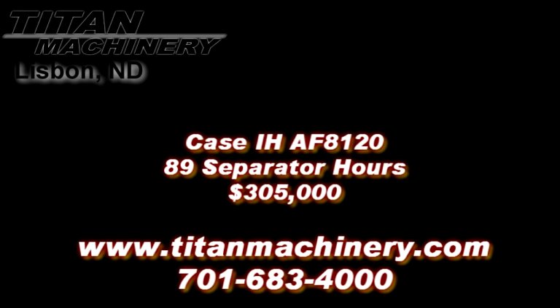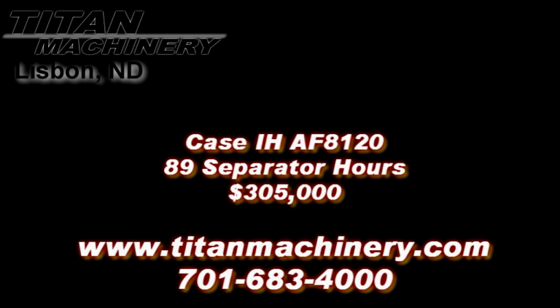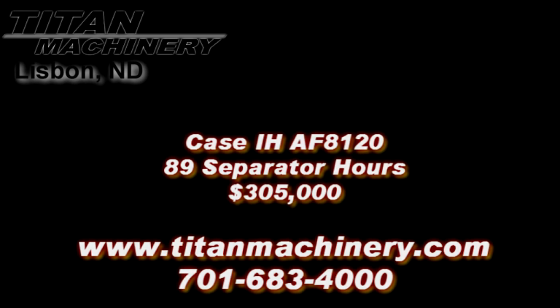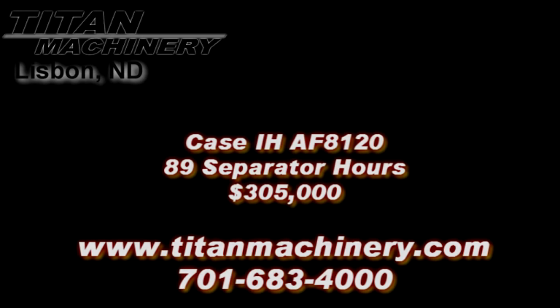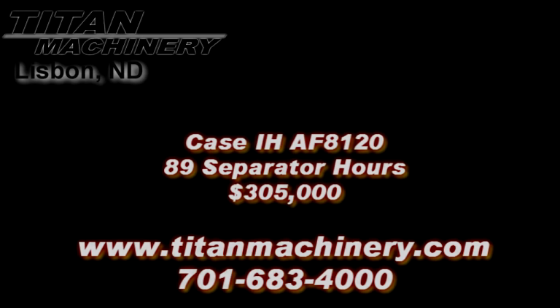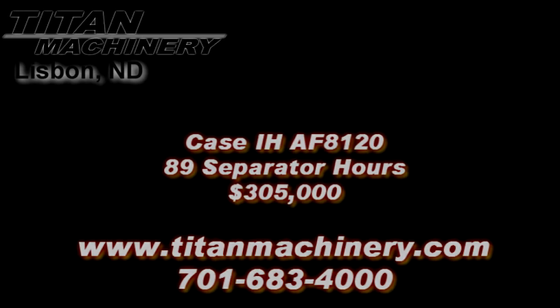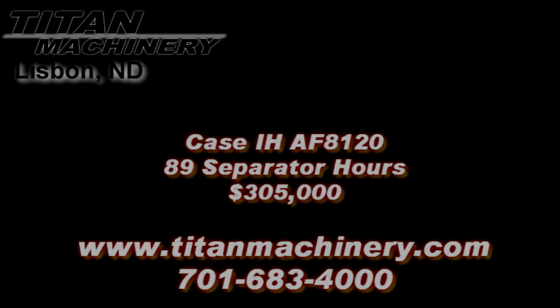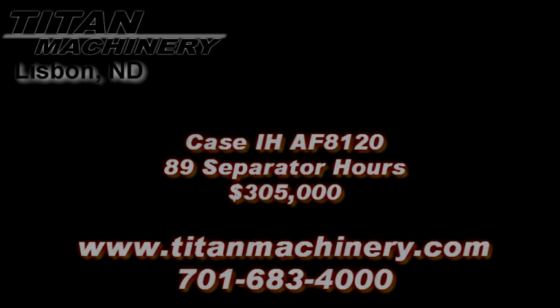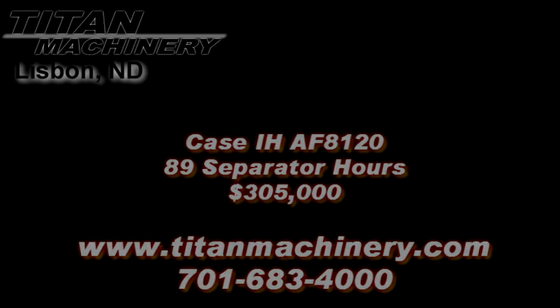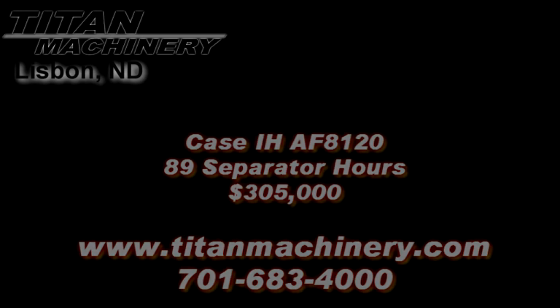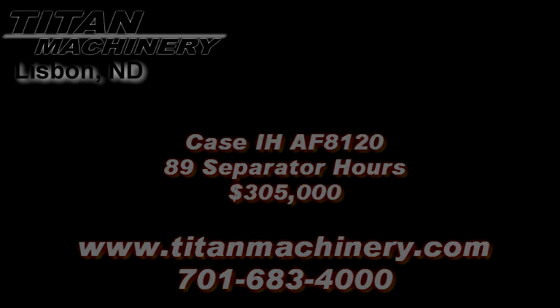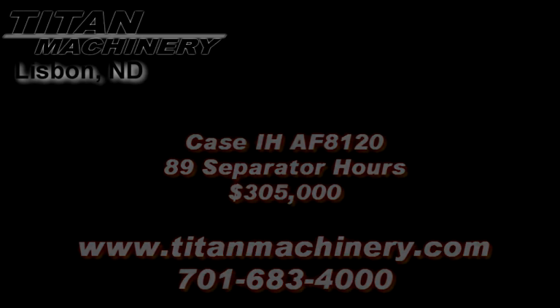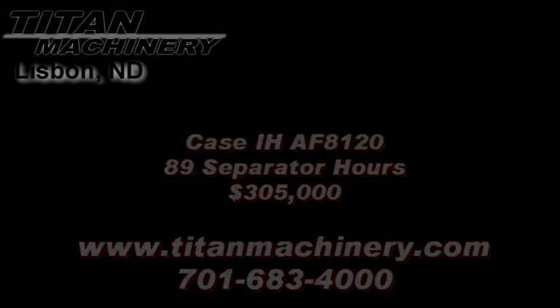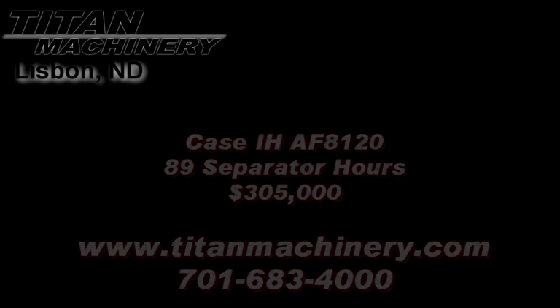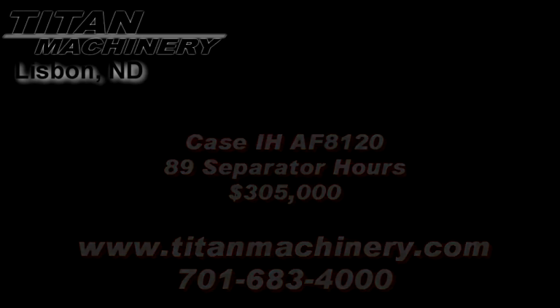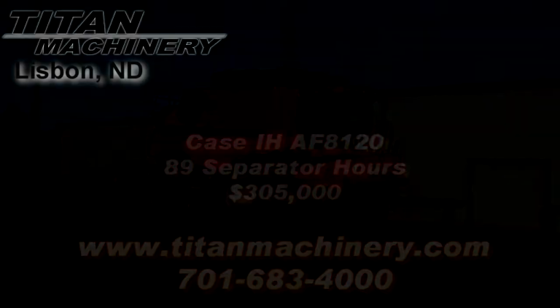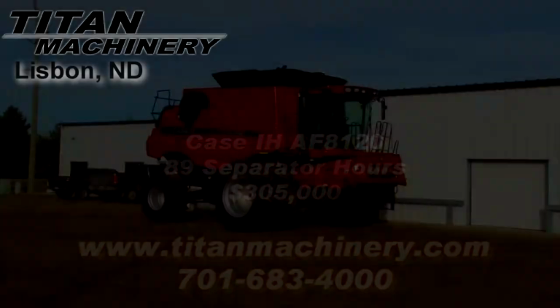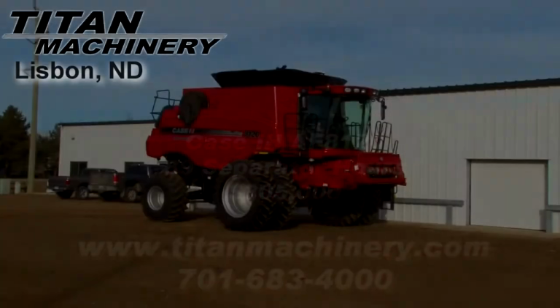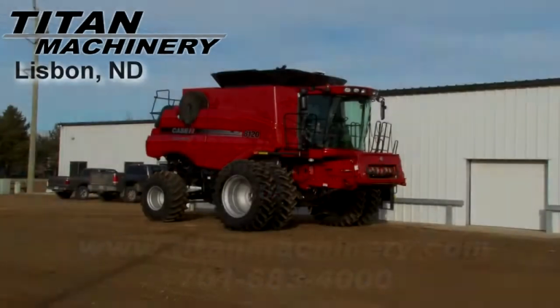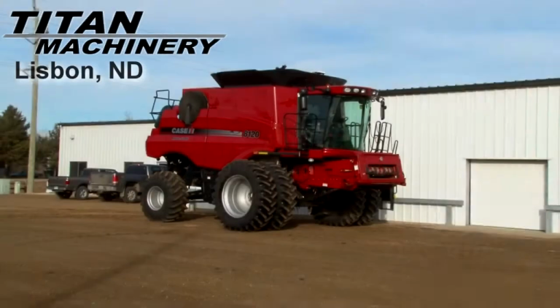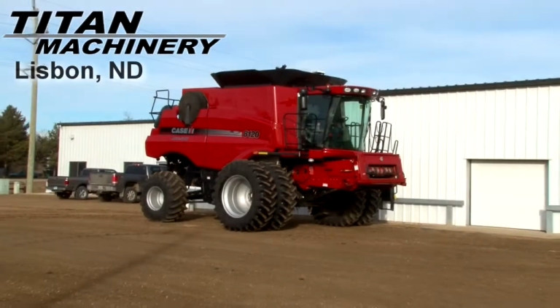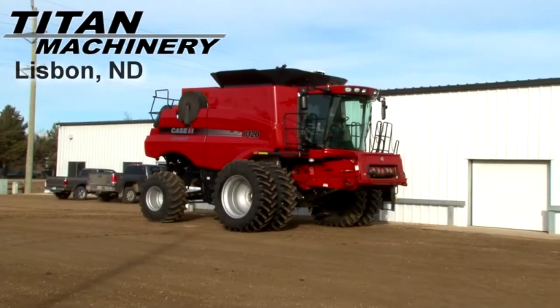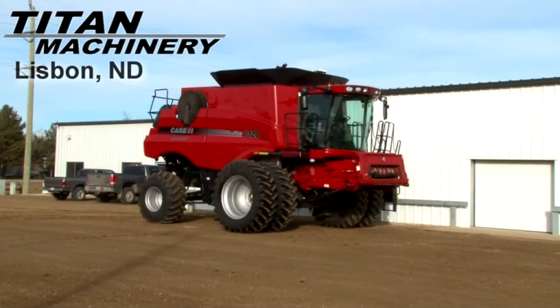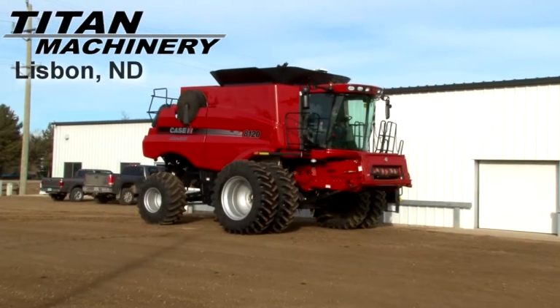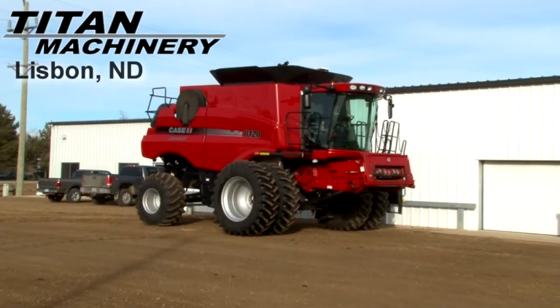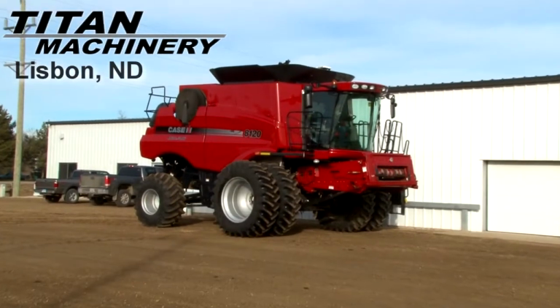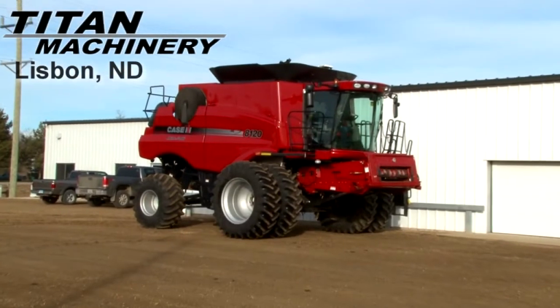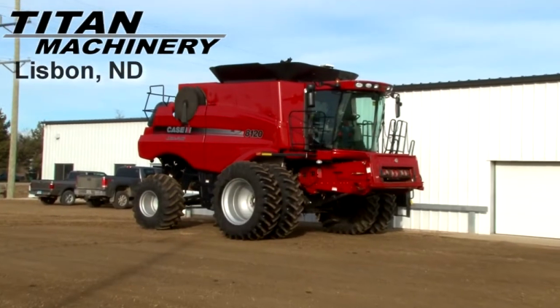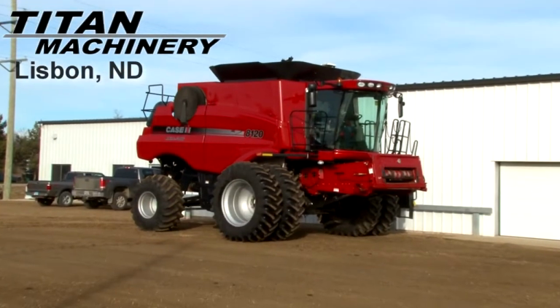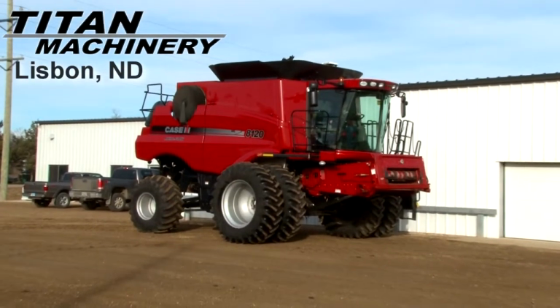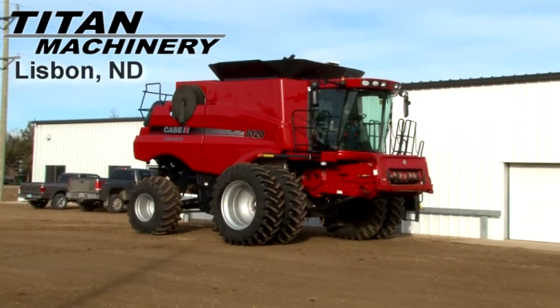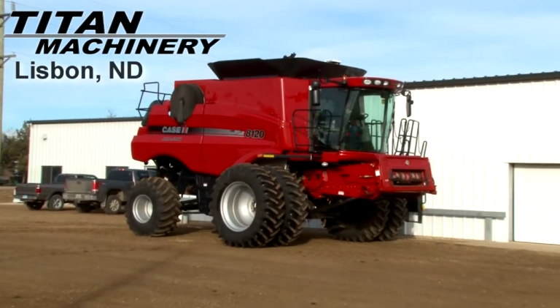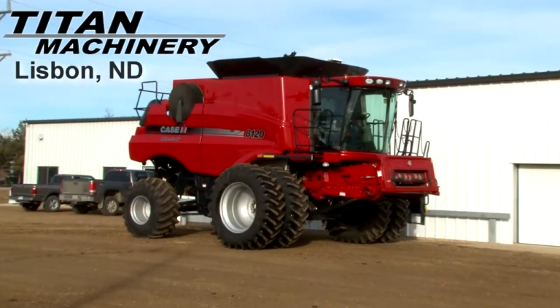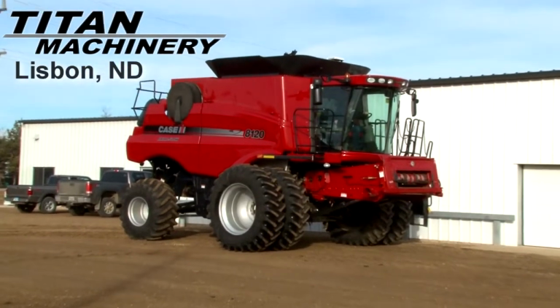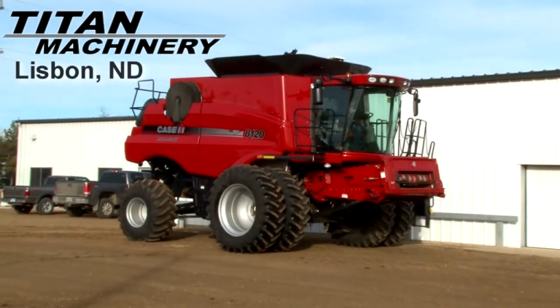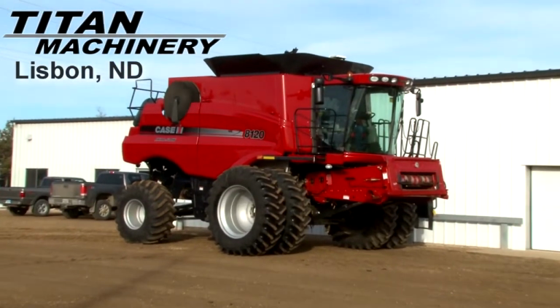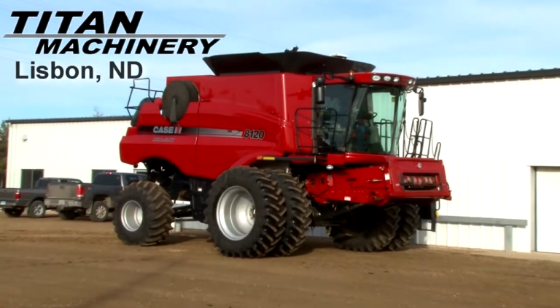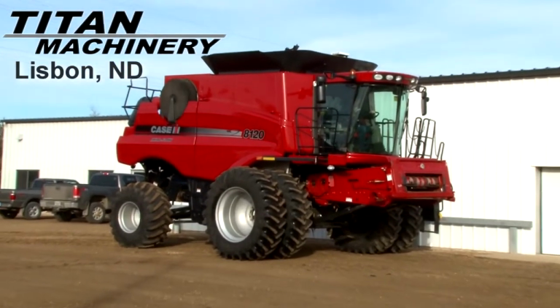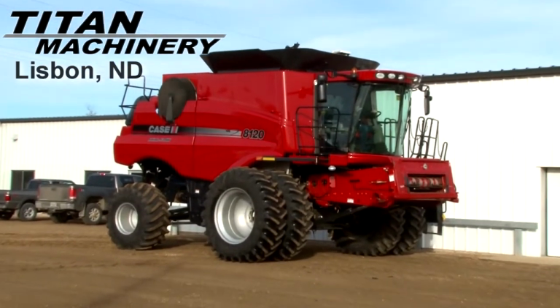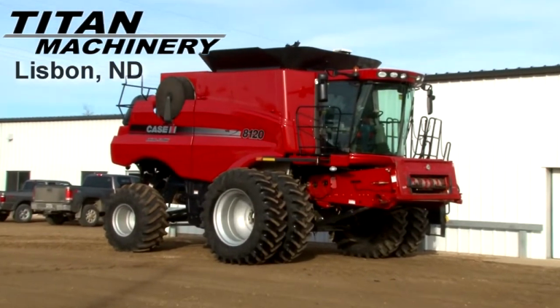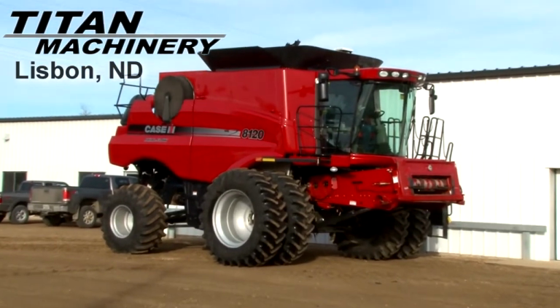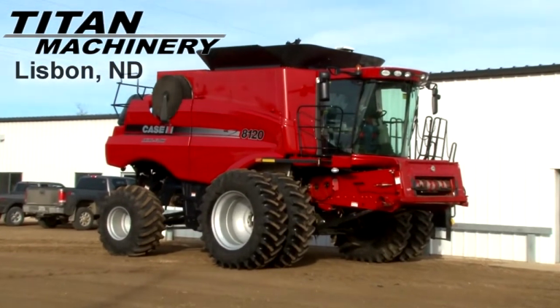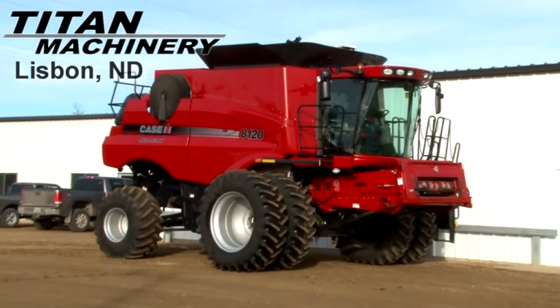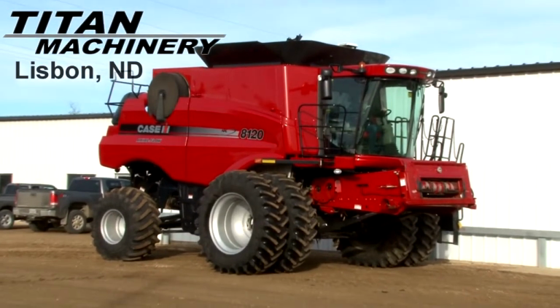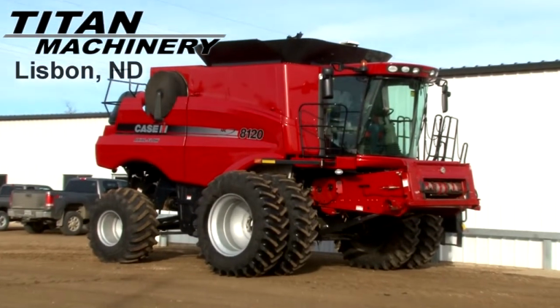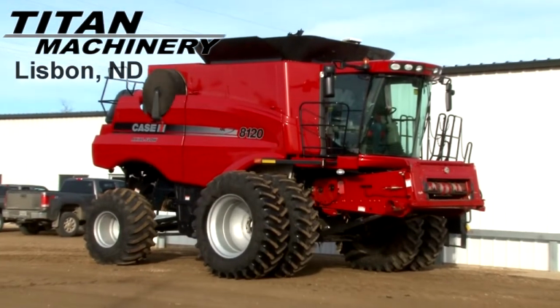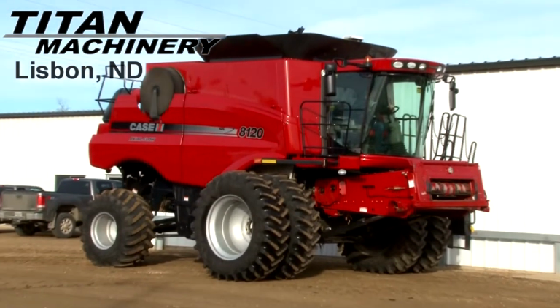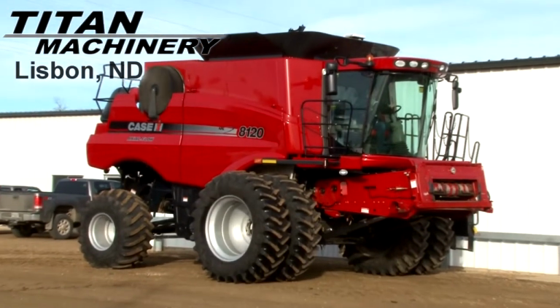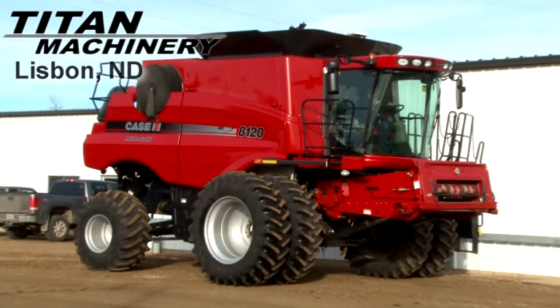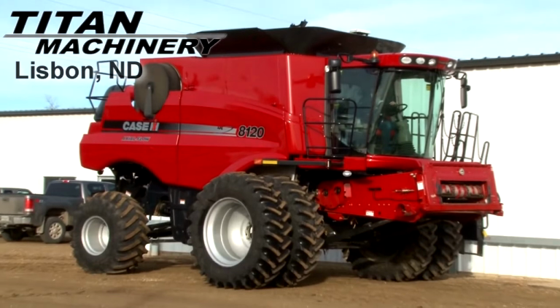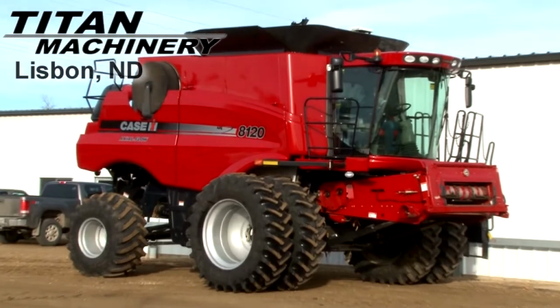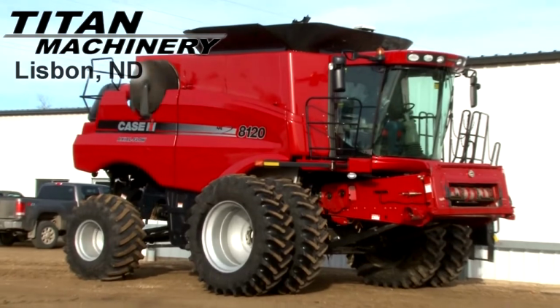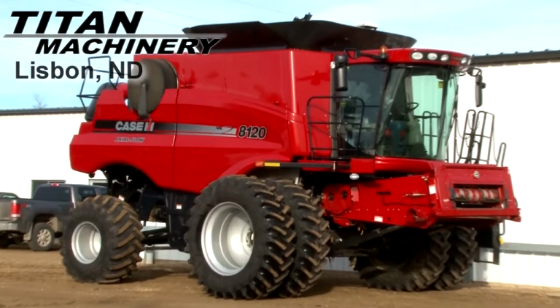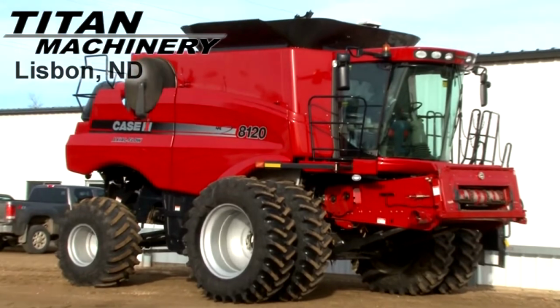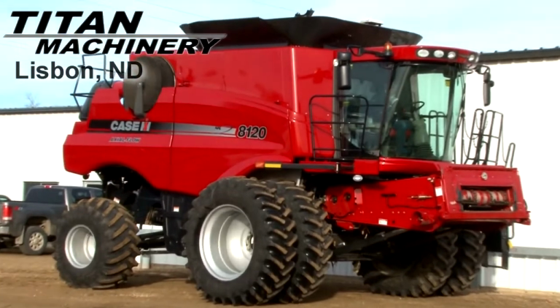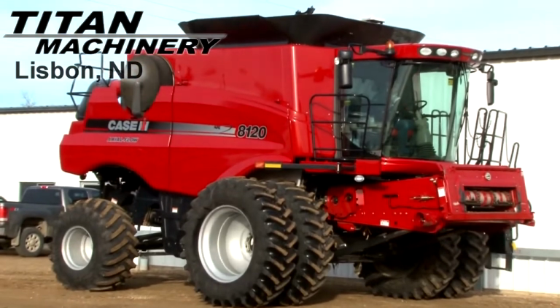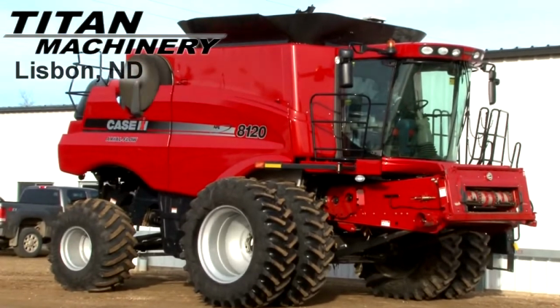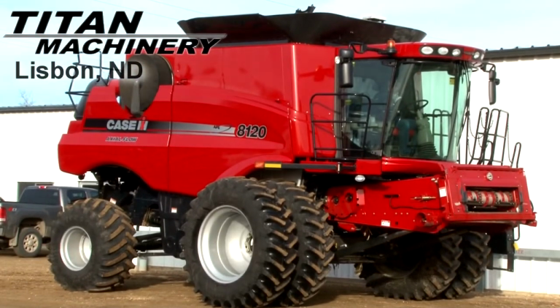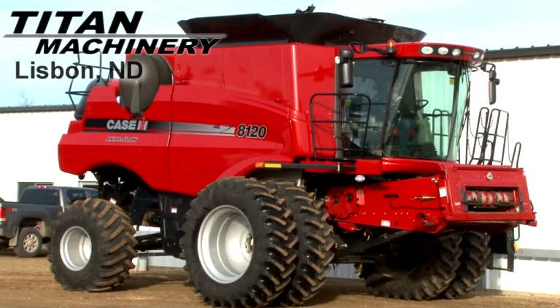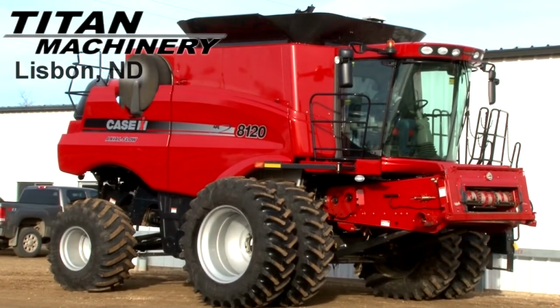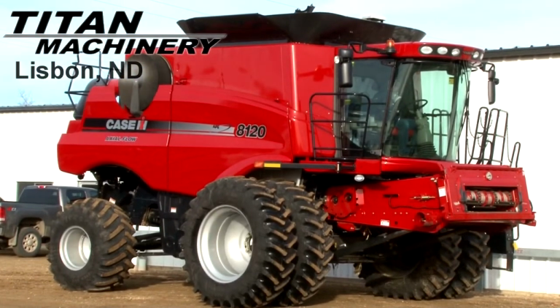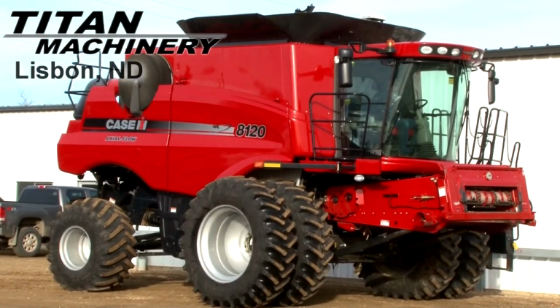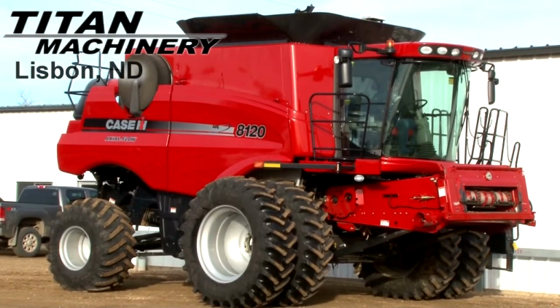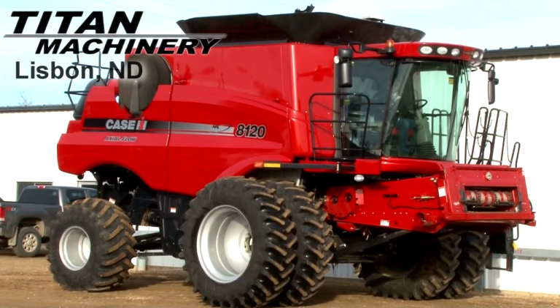Available now at Tight Machinery of Lisbon, we have a Case IH AF8120 Combine with 89 separator hours.